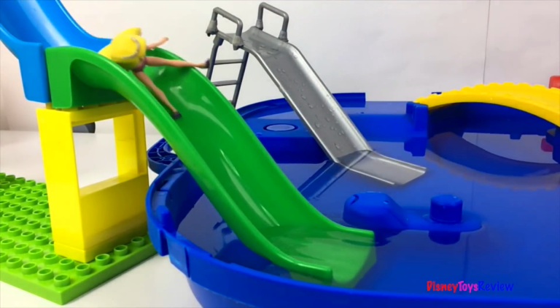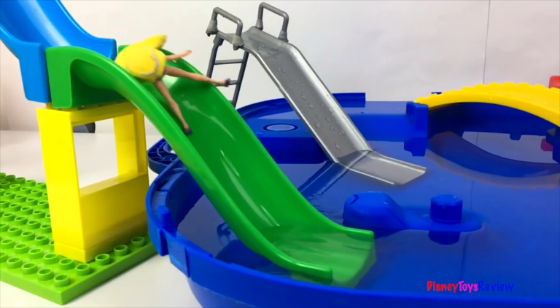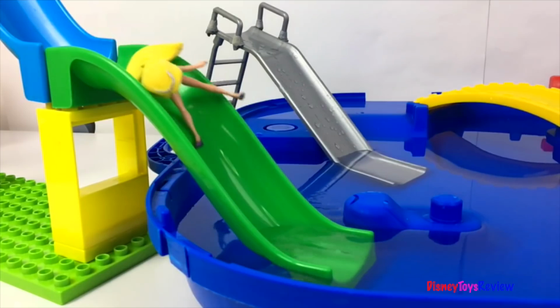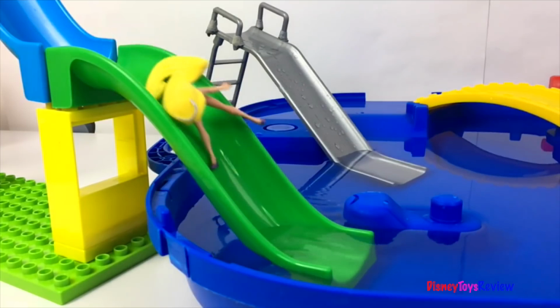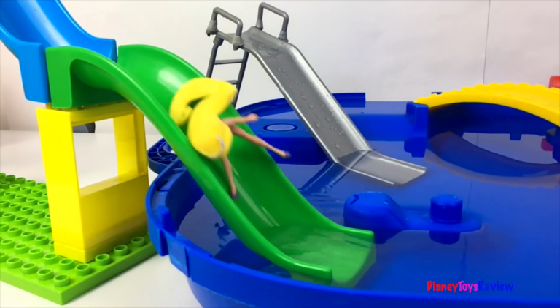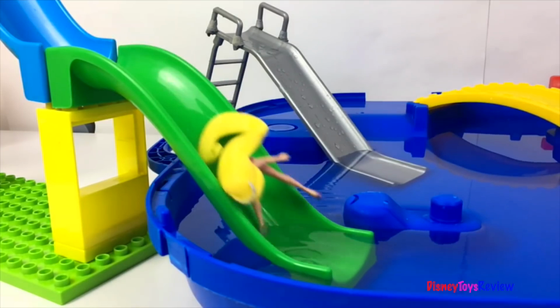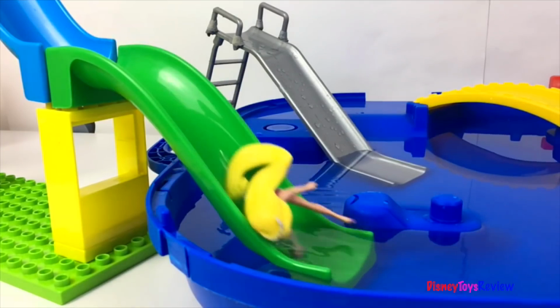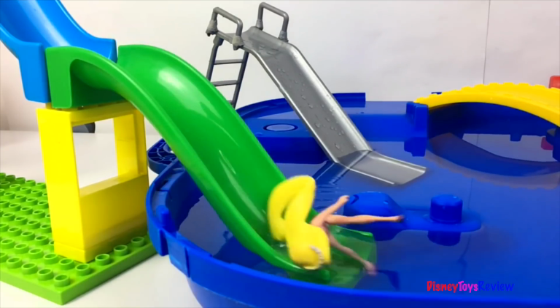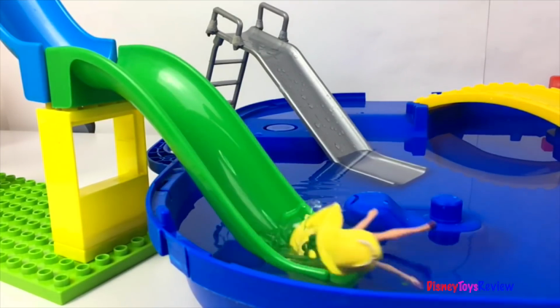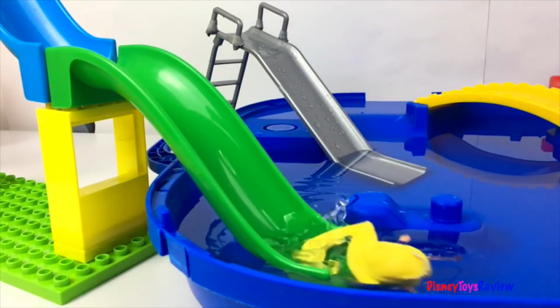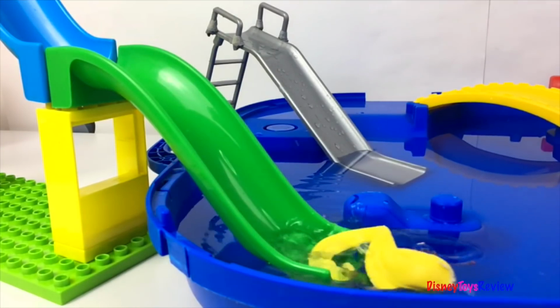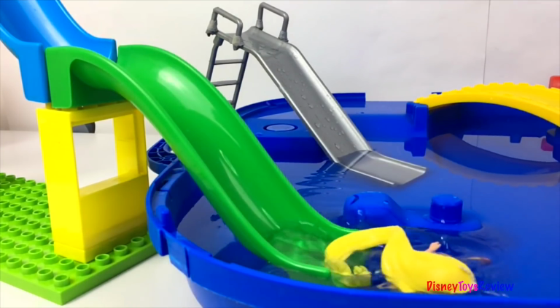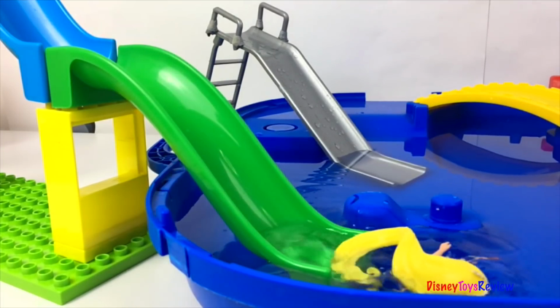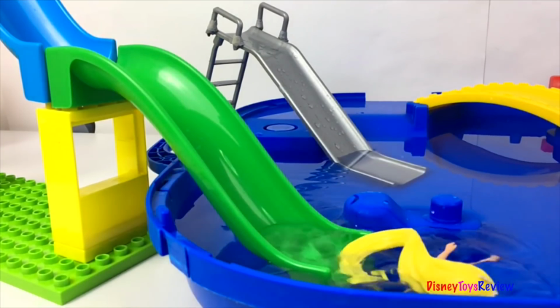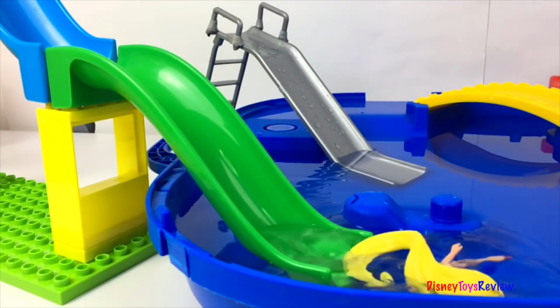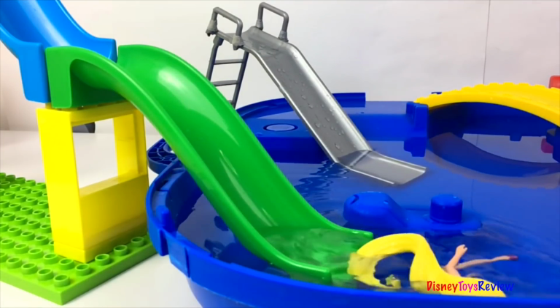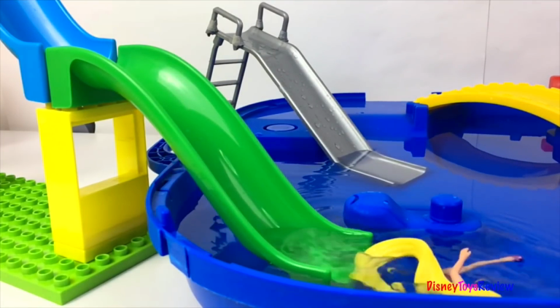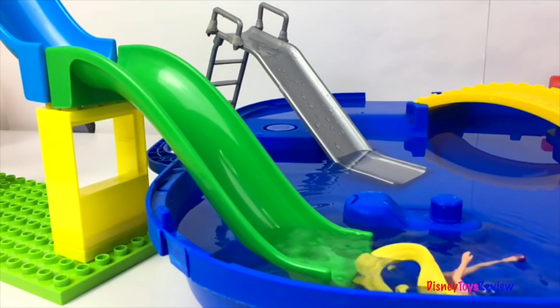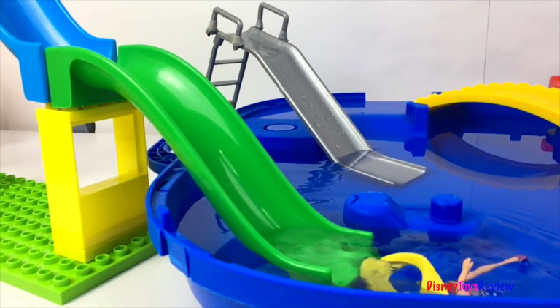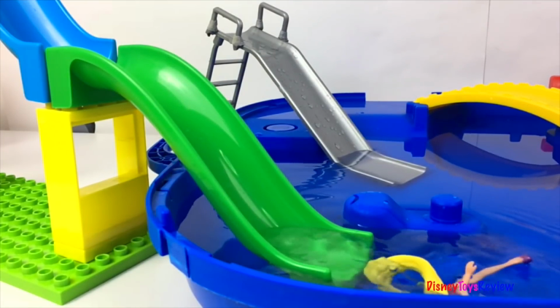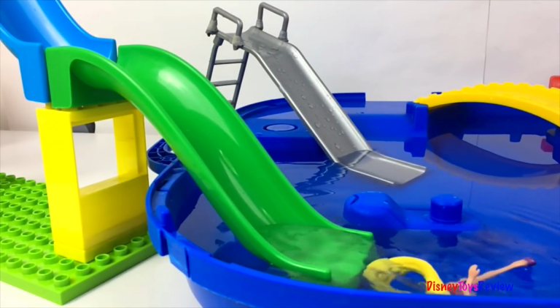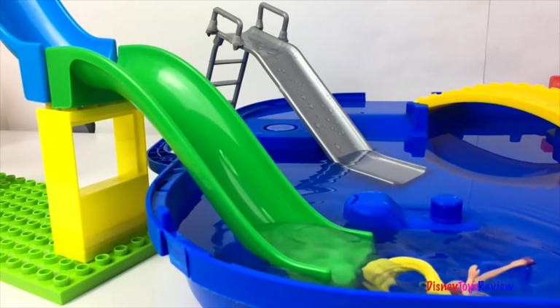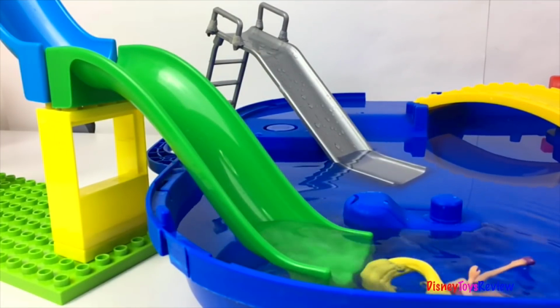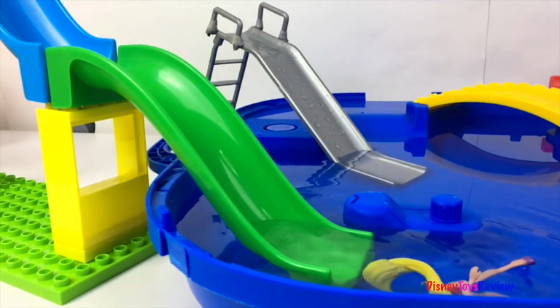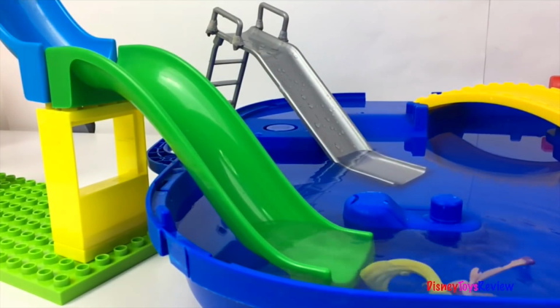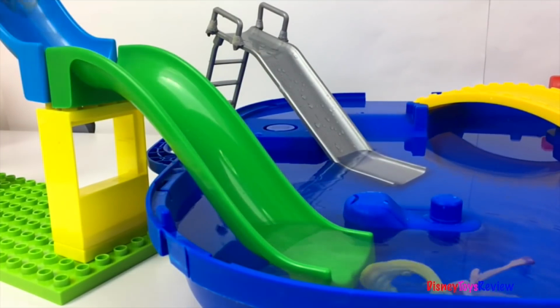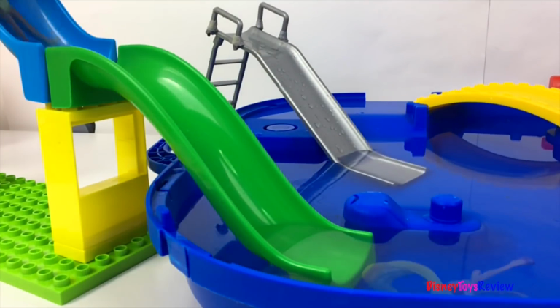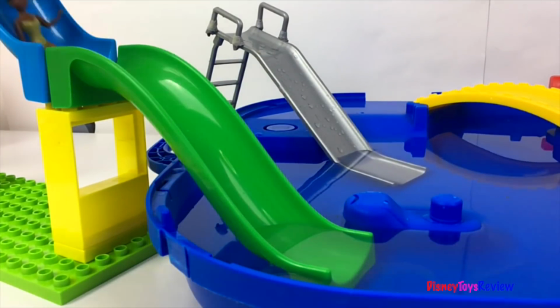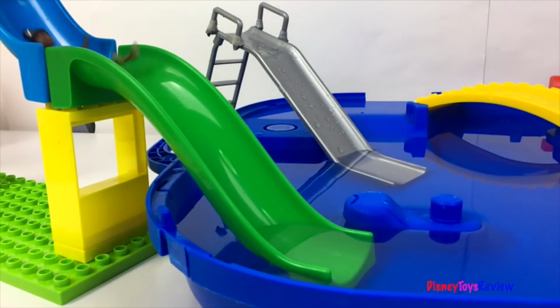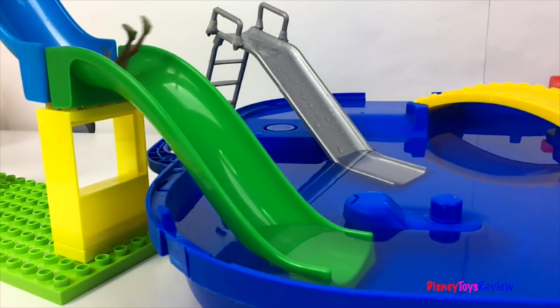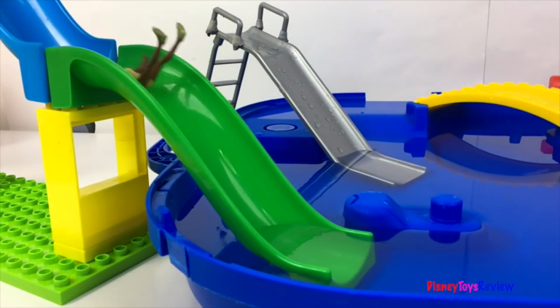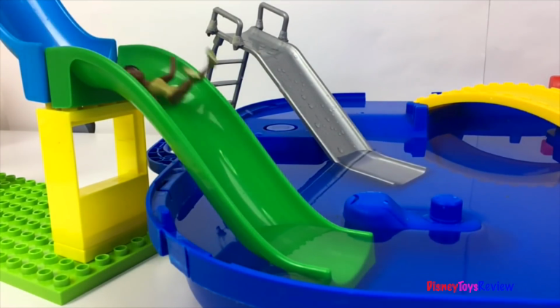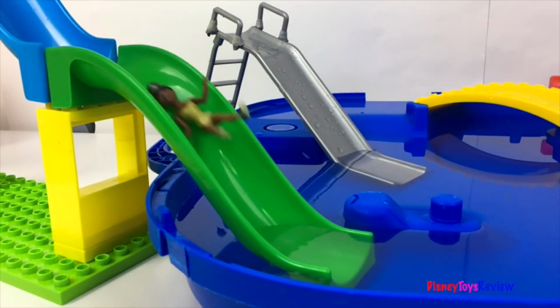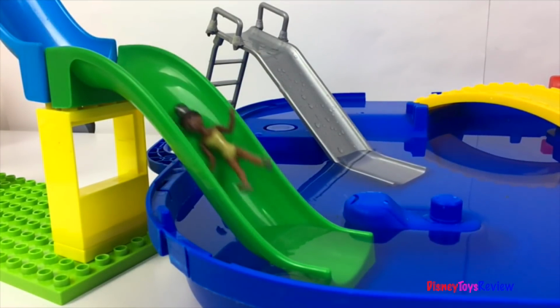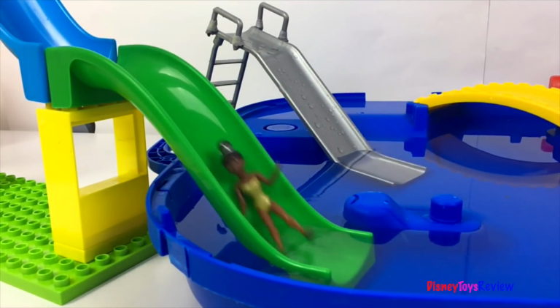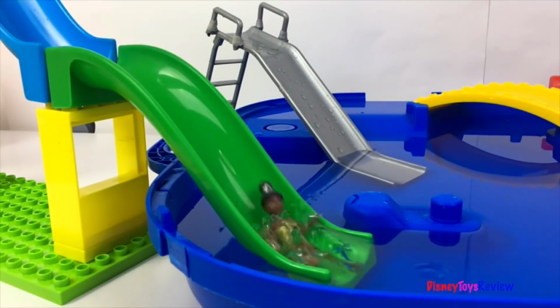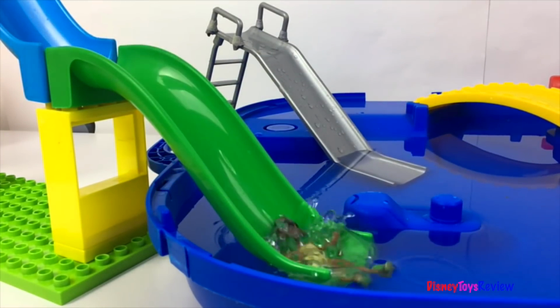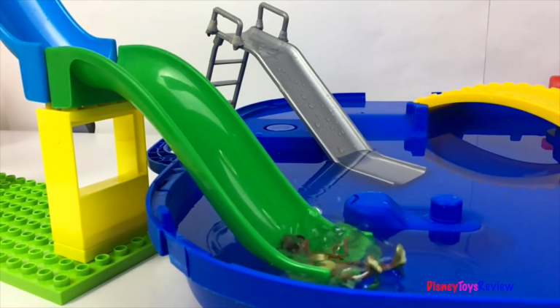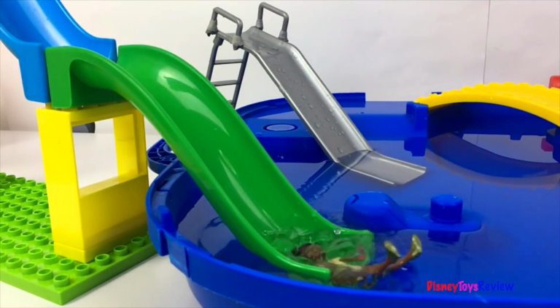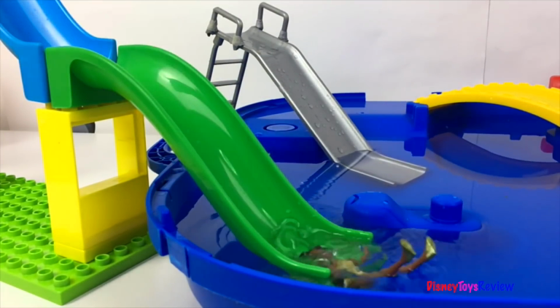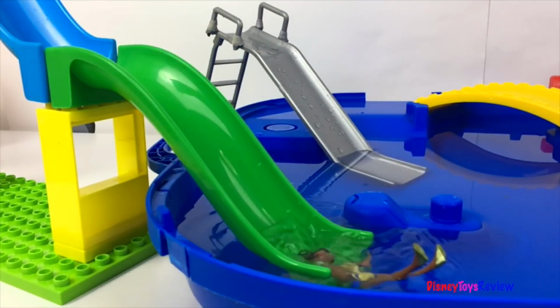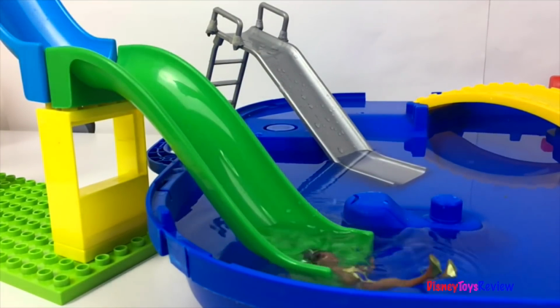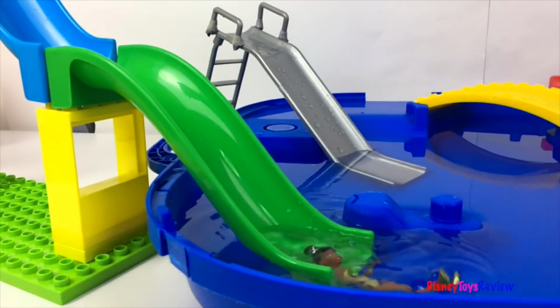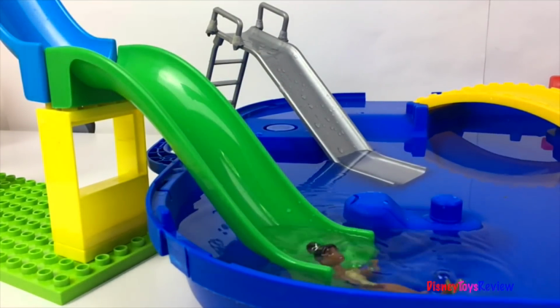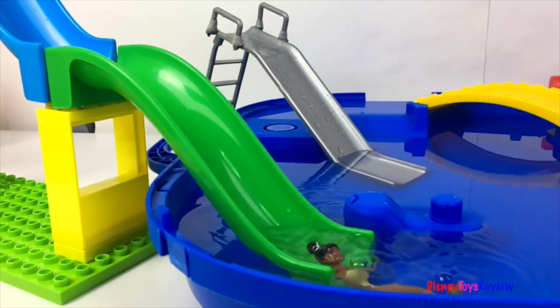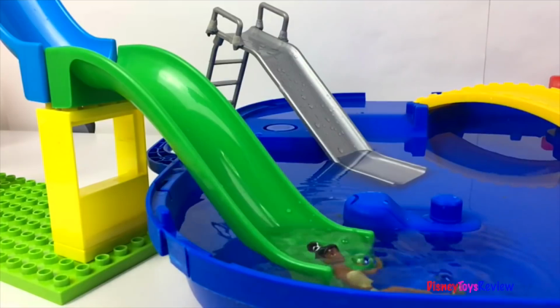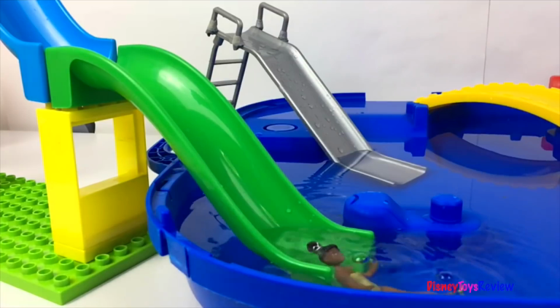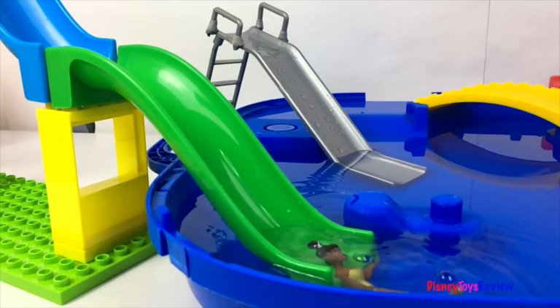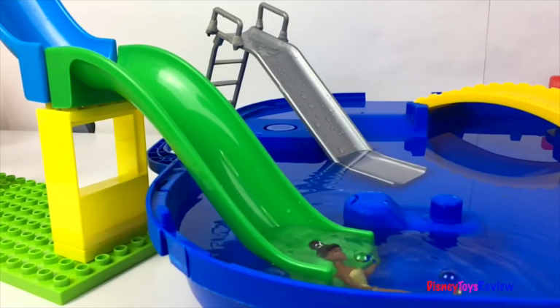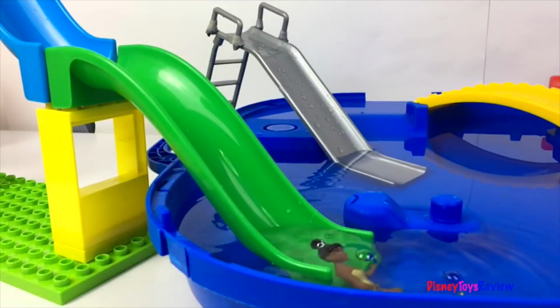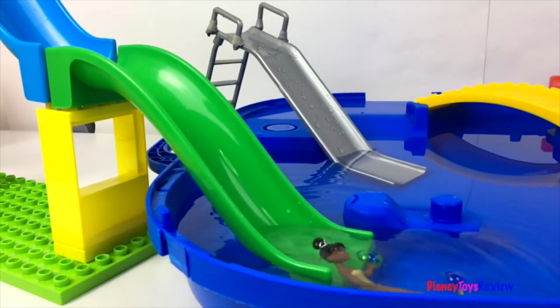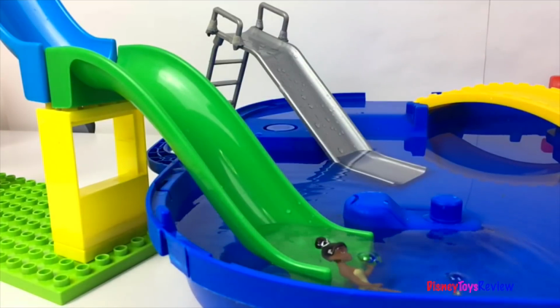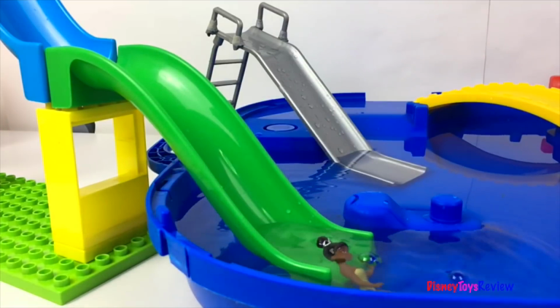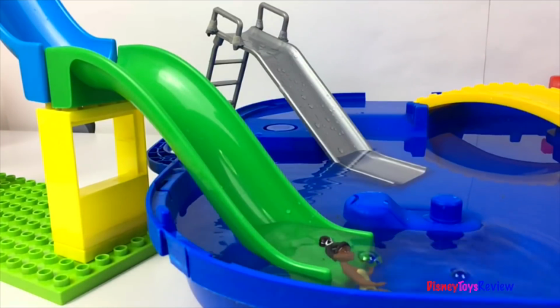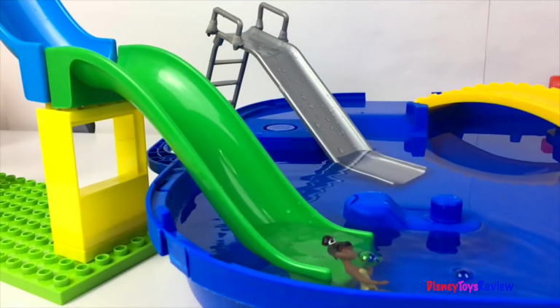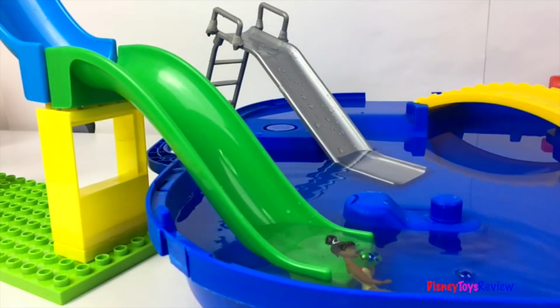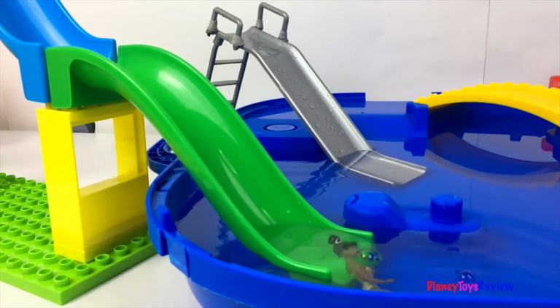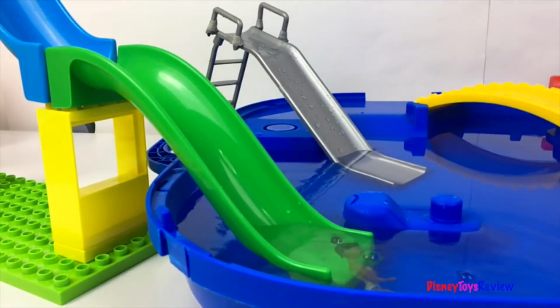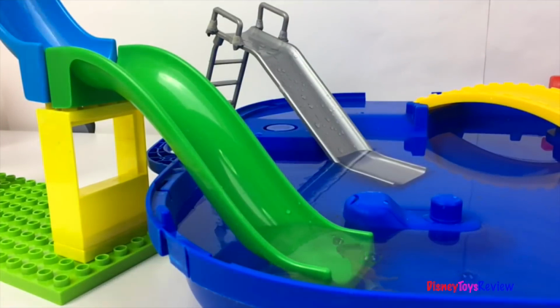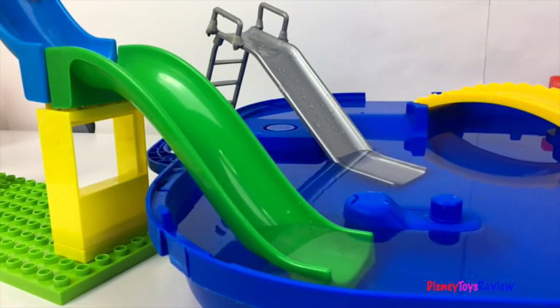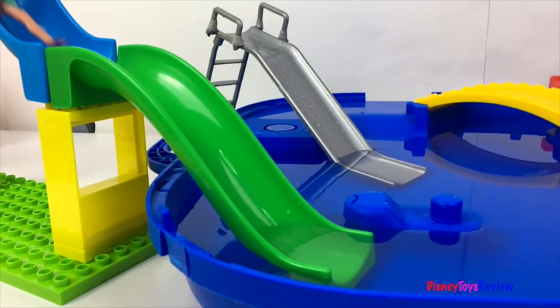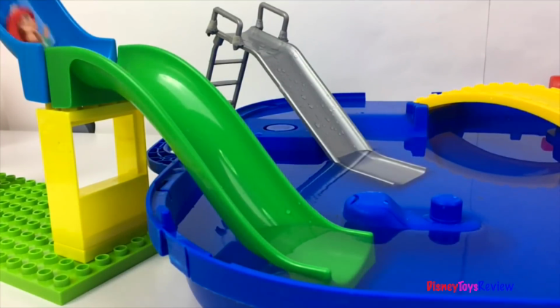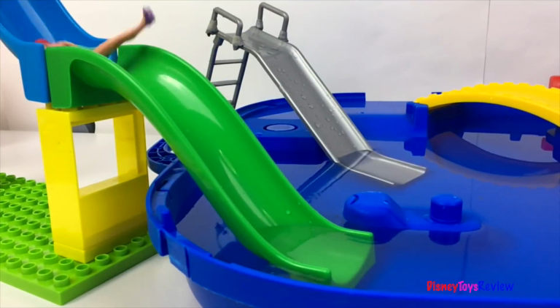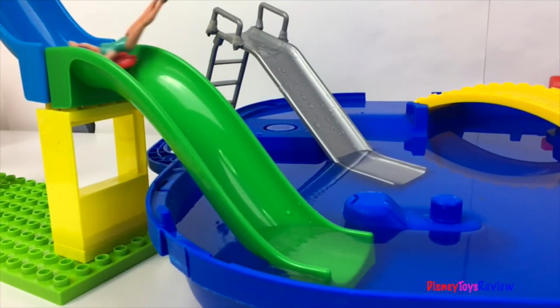They've decided to go on the tallest slide. Wee! Let's go. Fantastic. Wee!